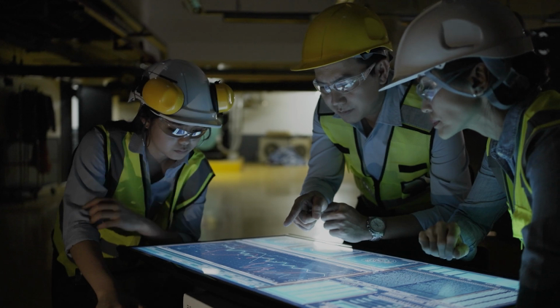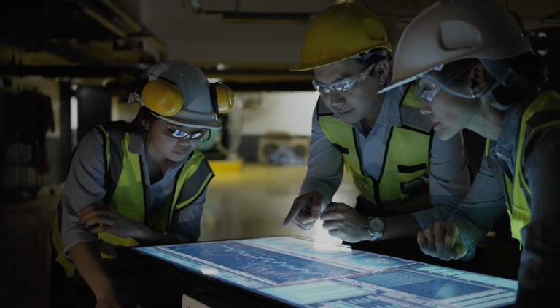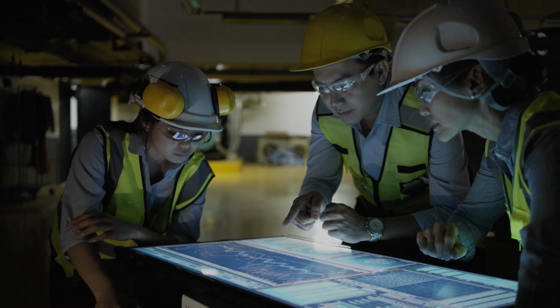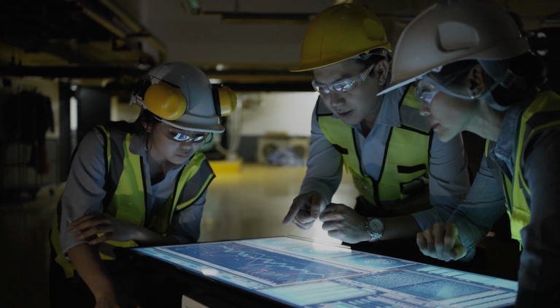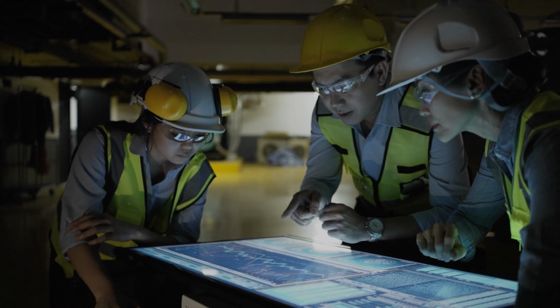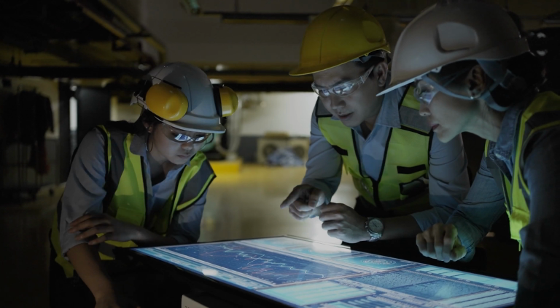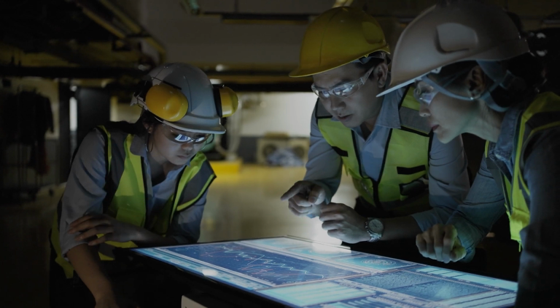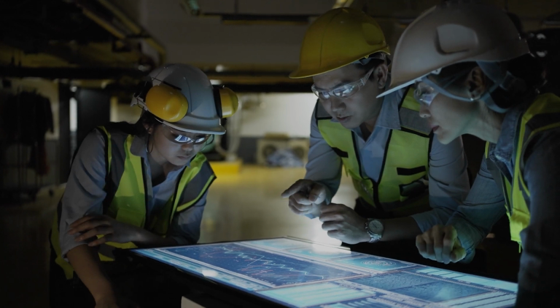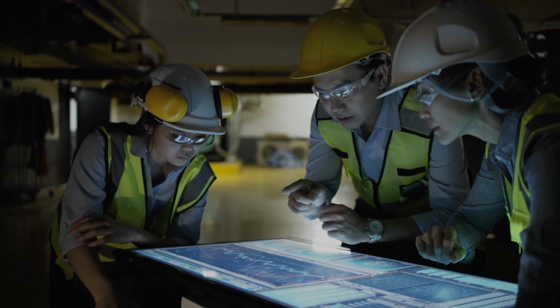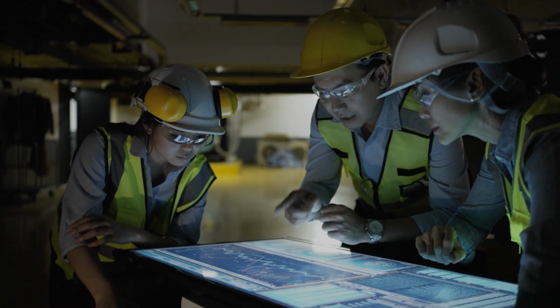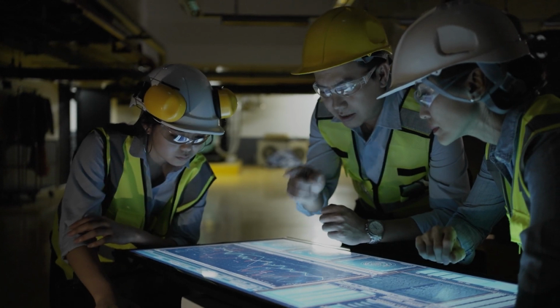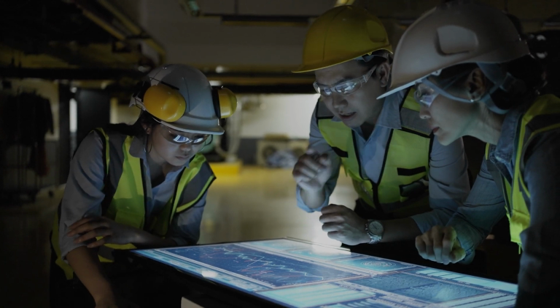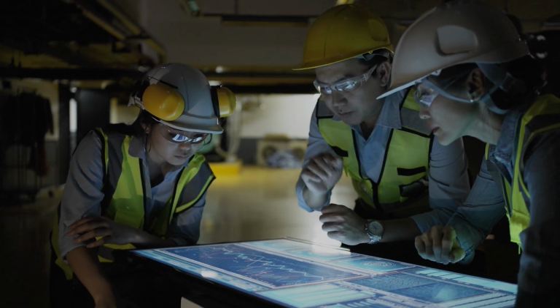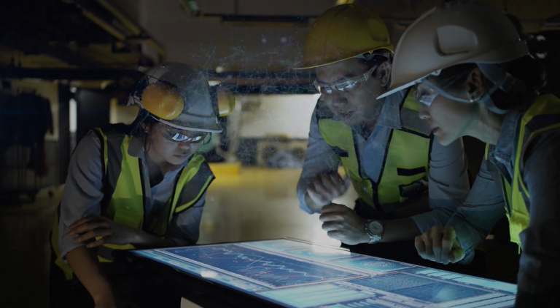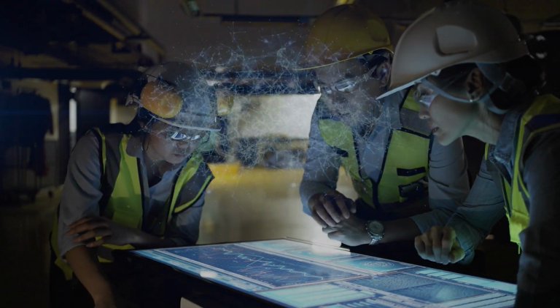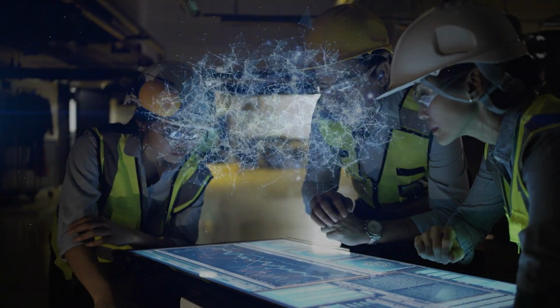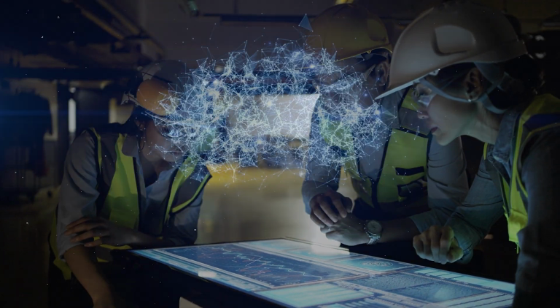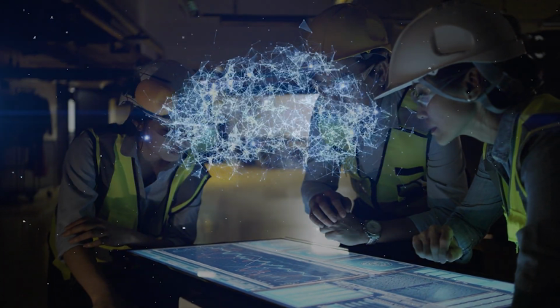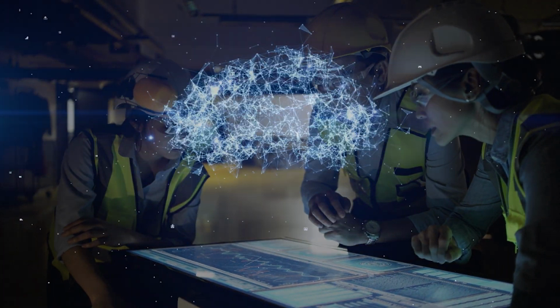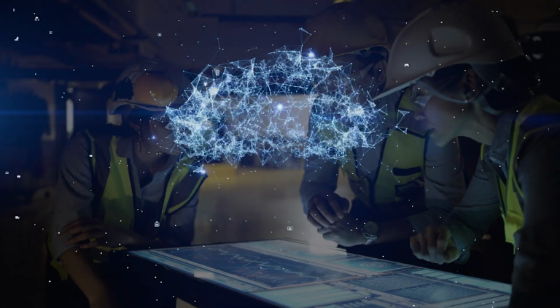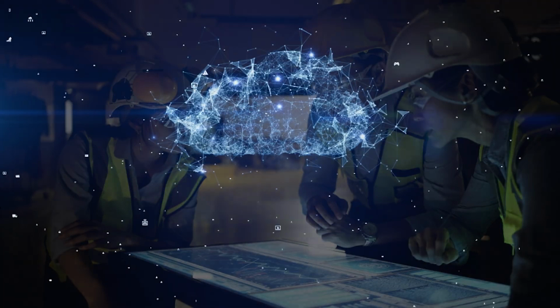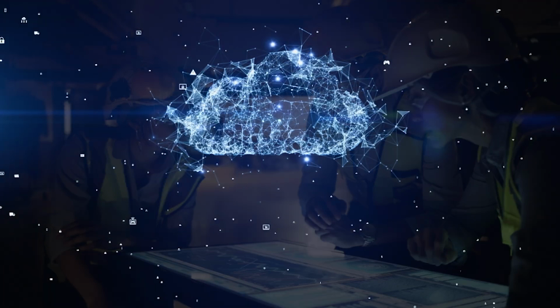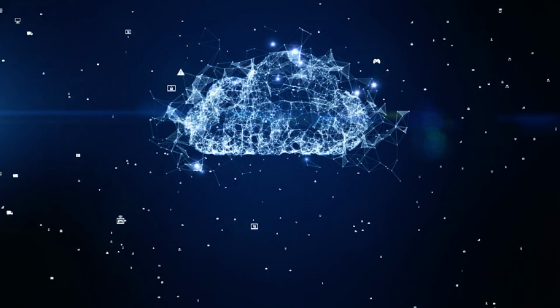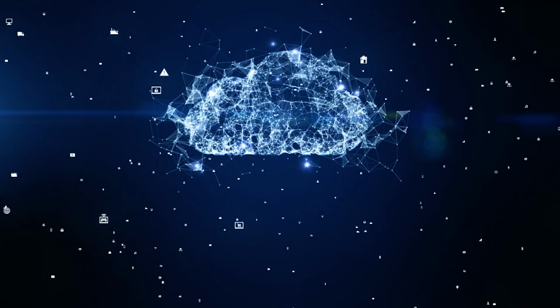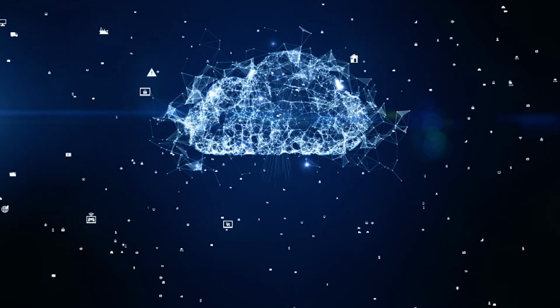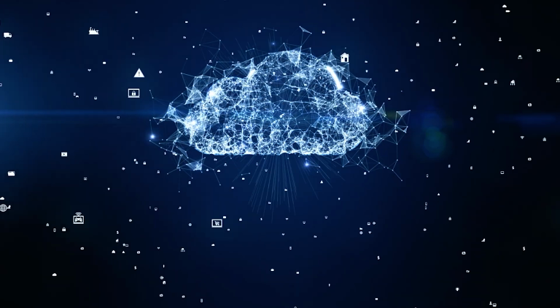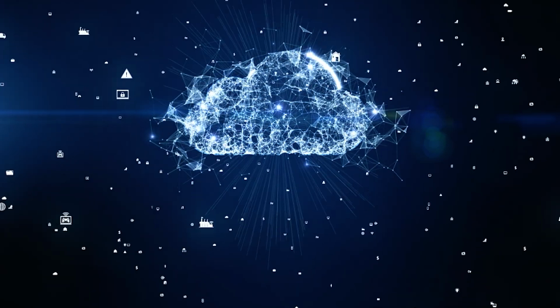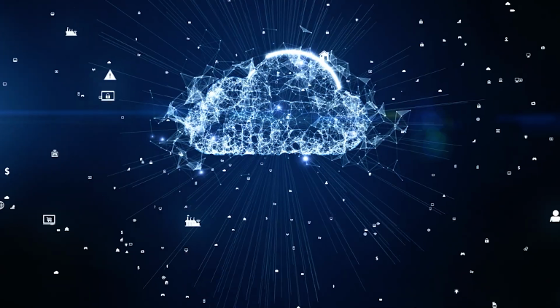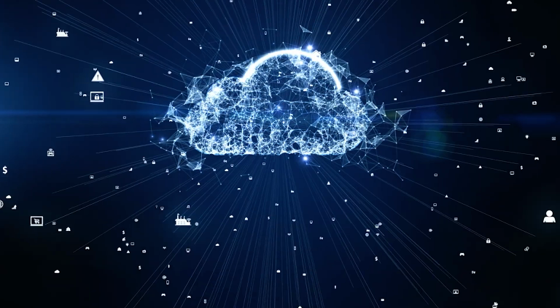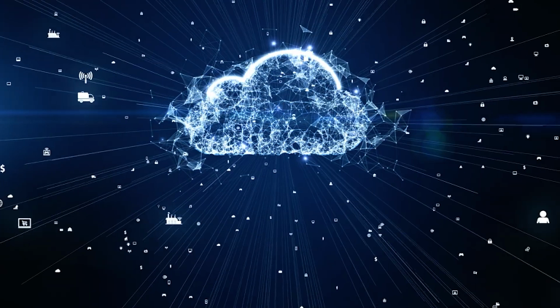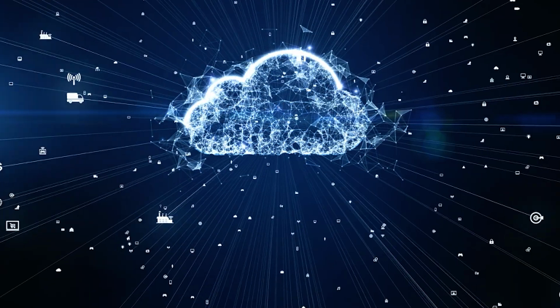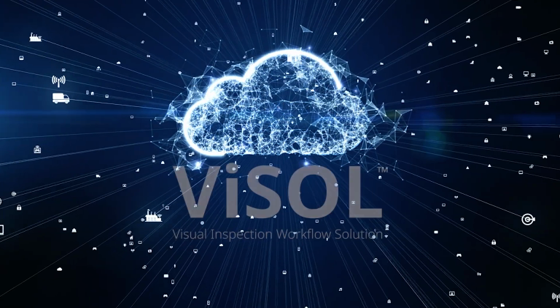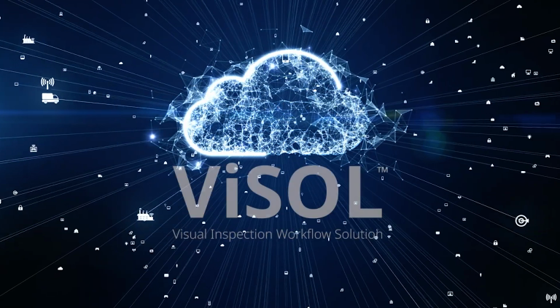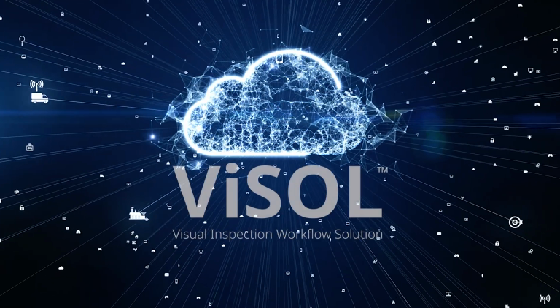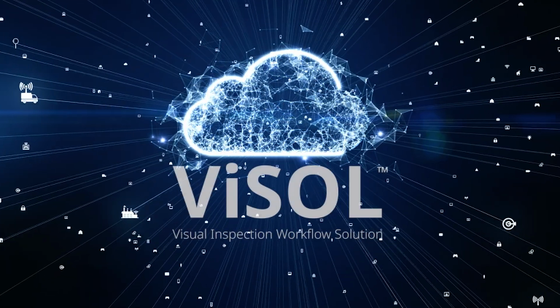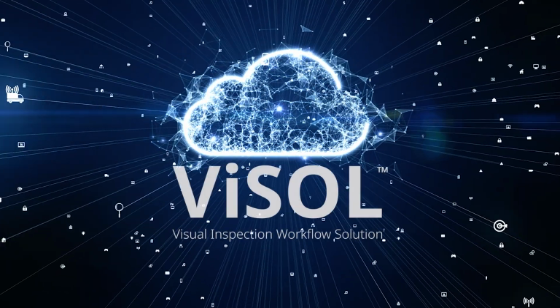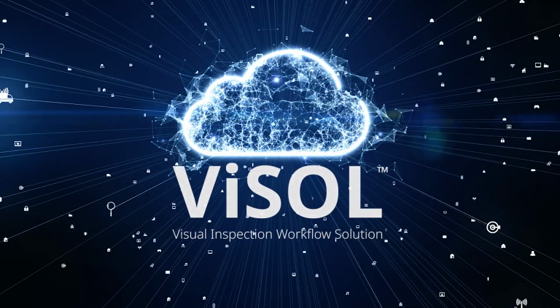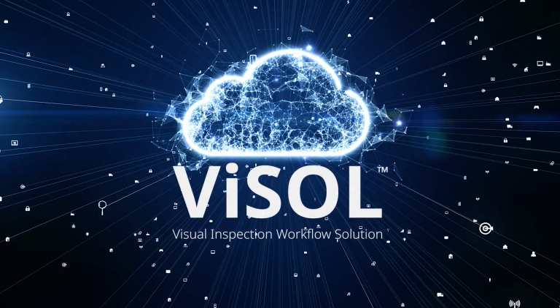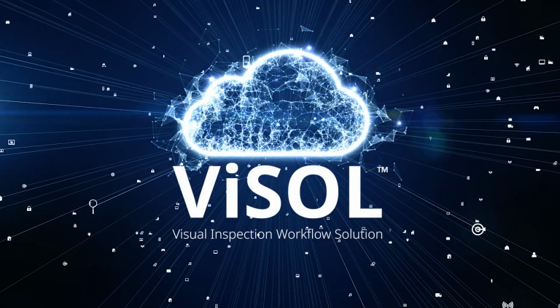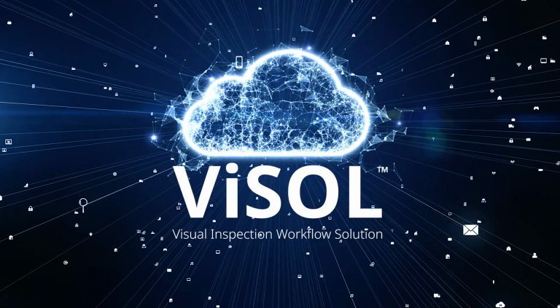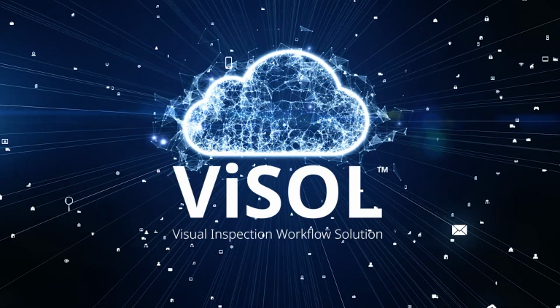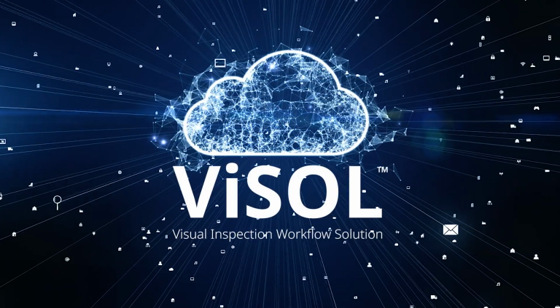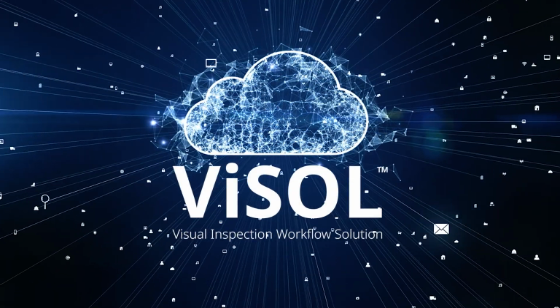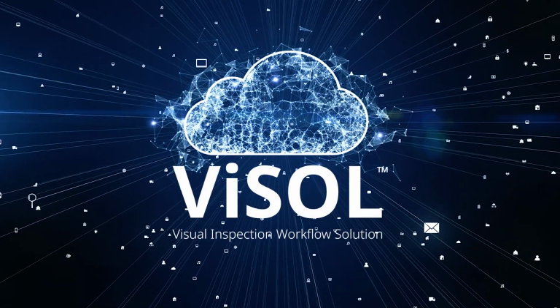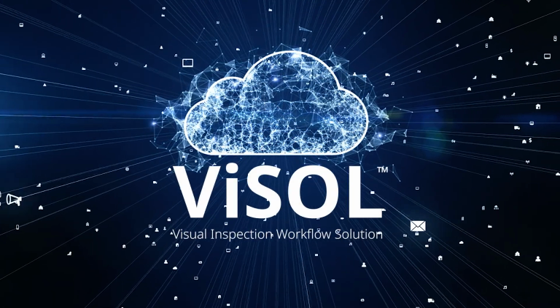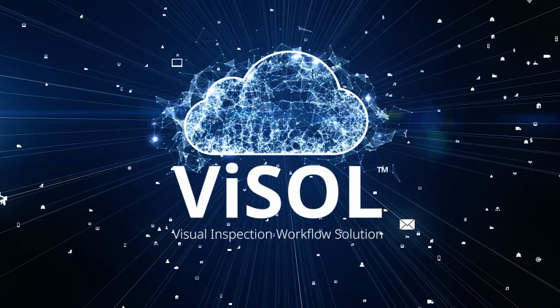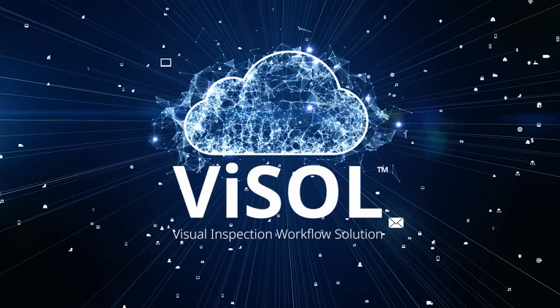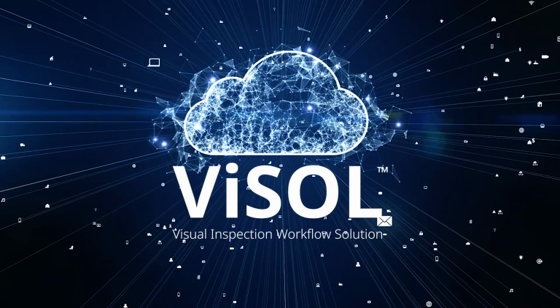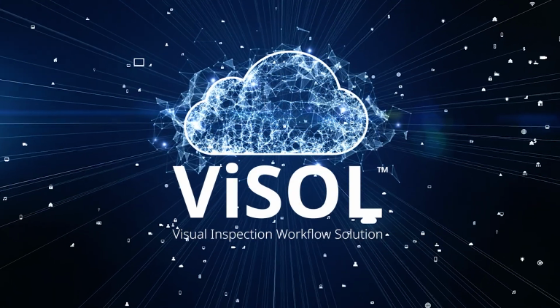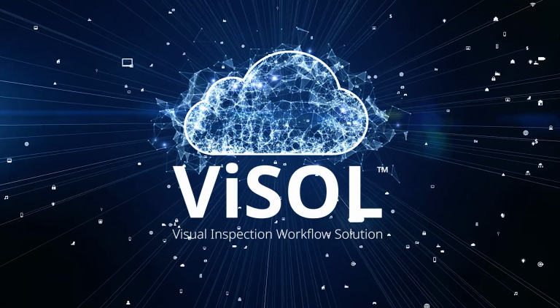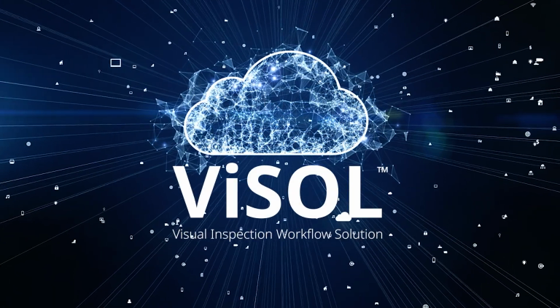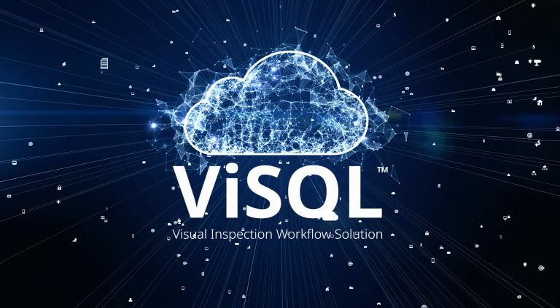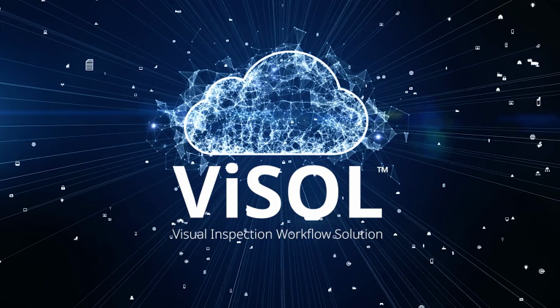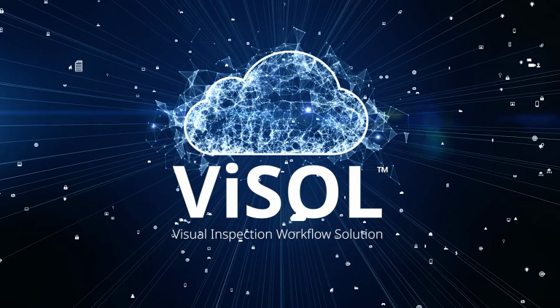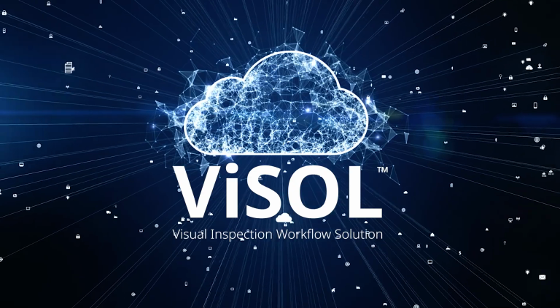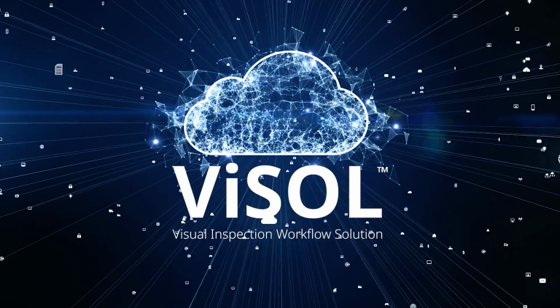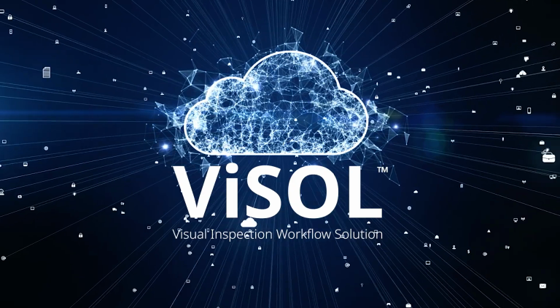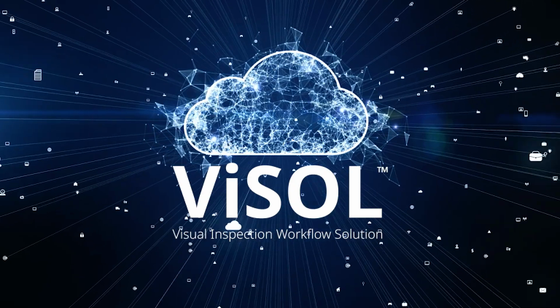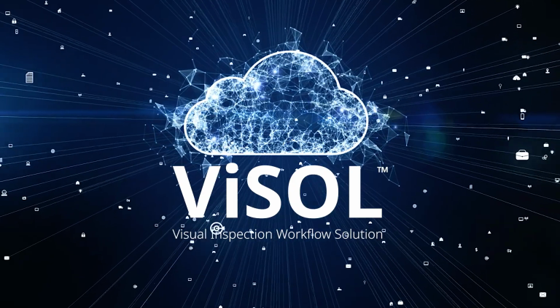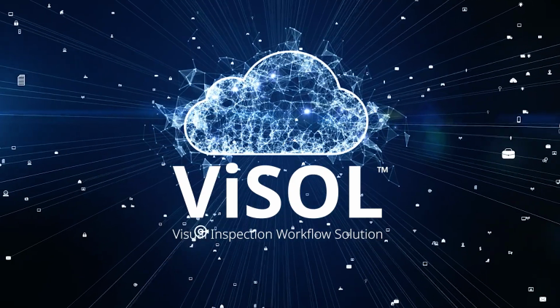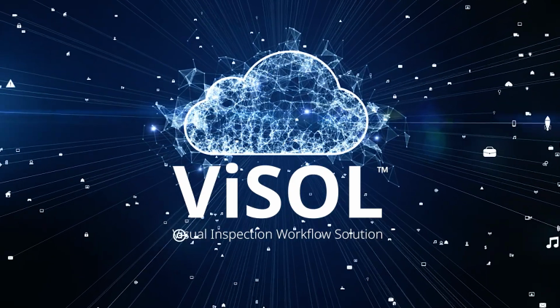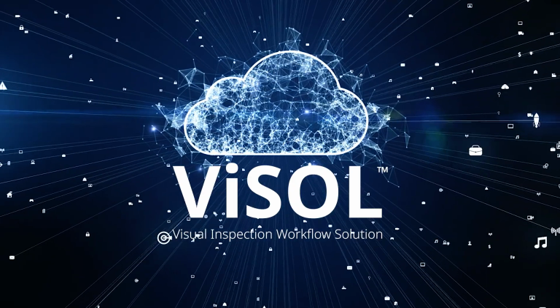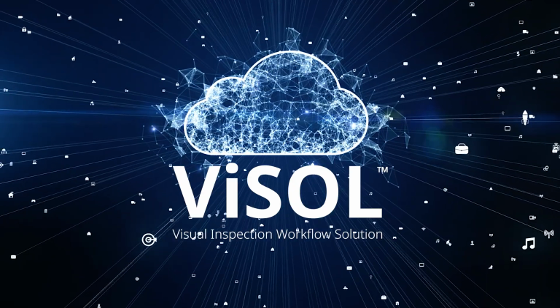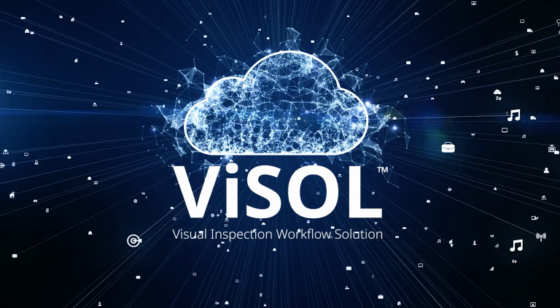Now, there's a better way. Introducing the Vysol Visual Inspection Workflow Solution.